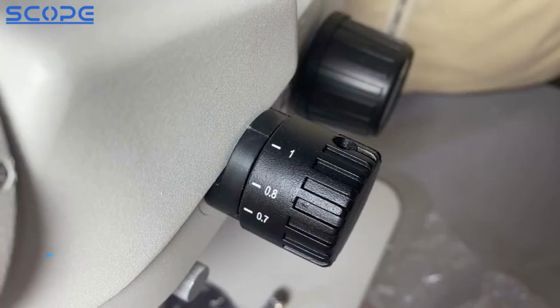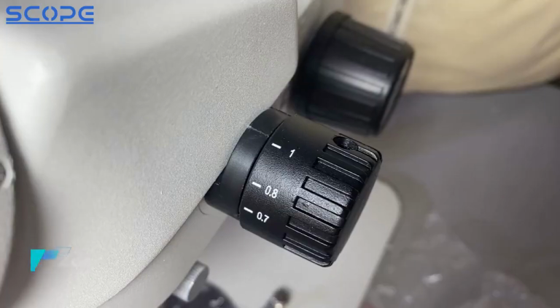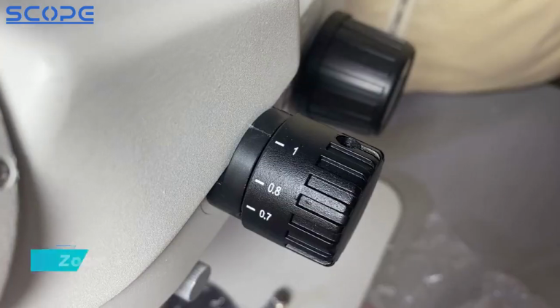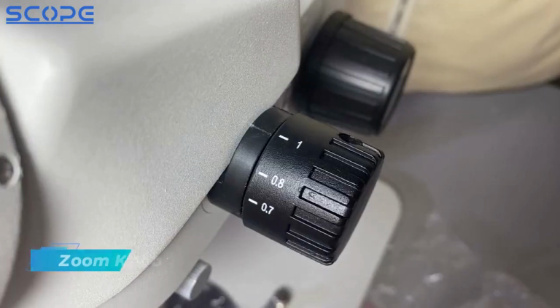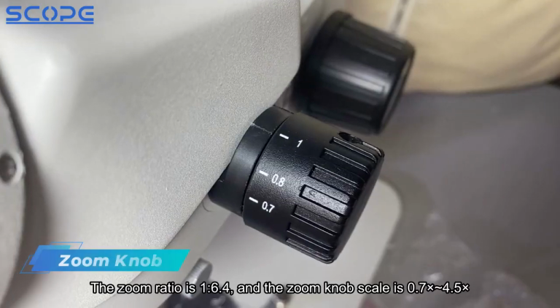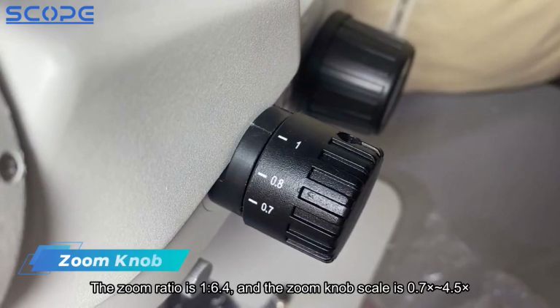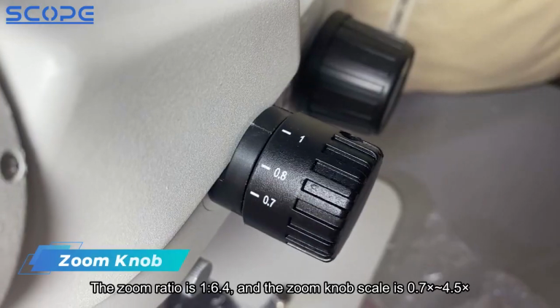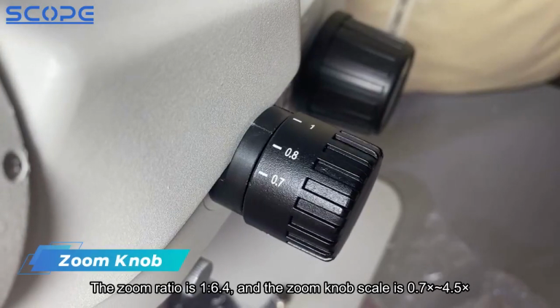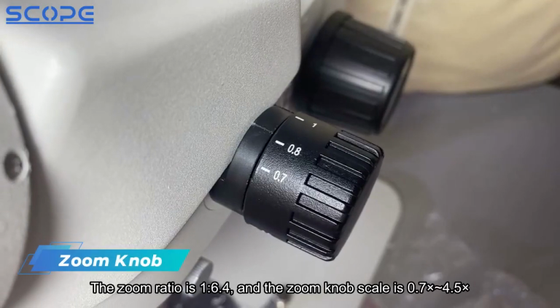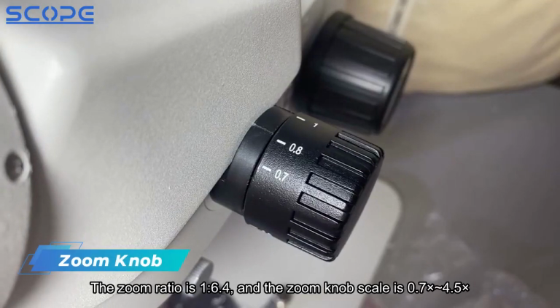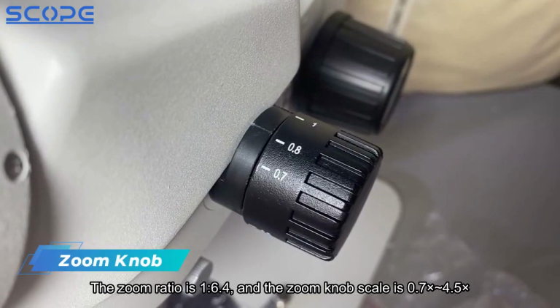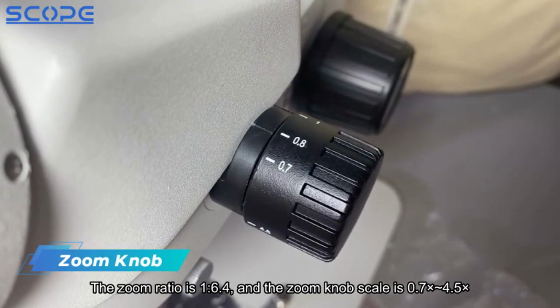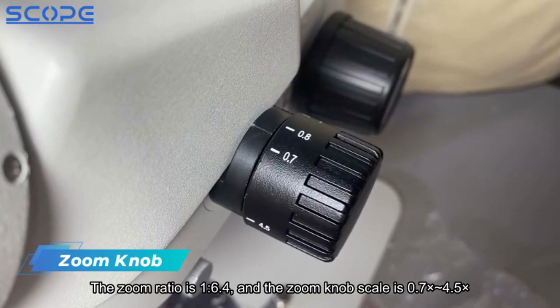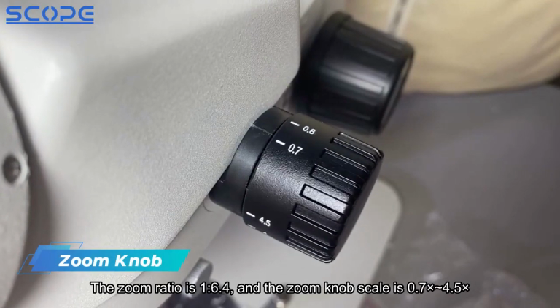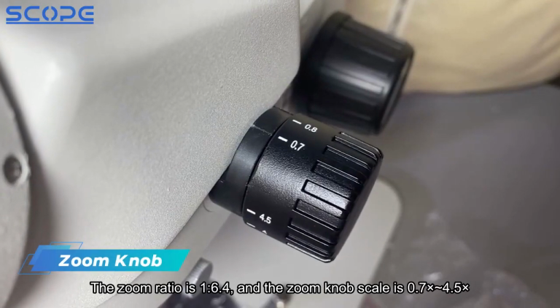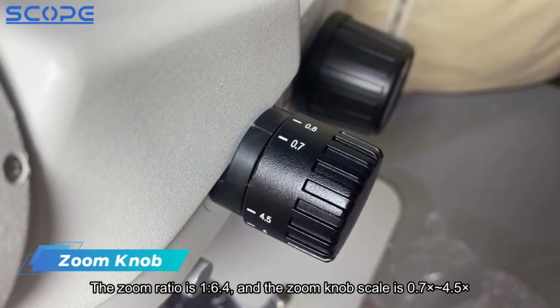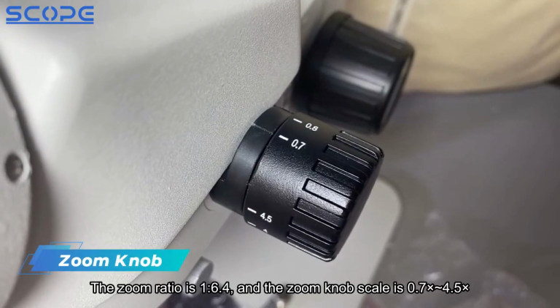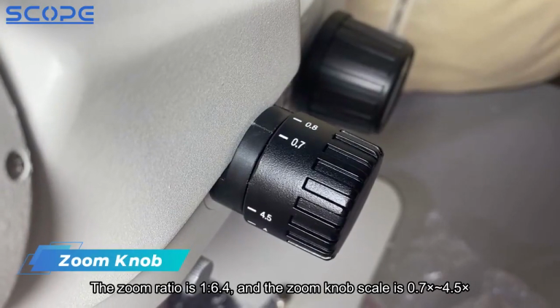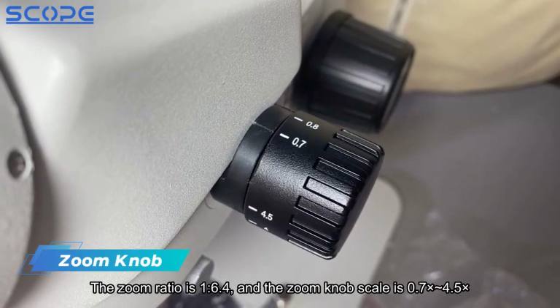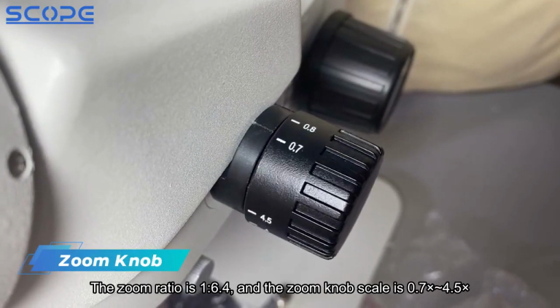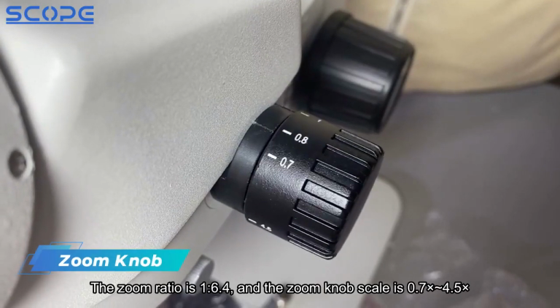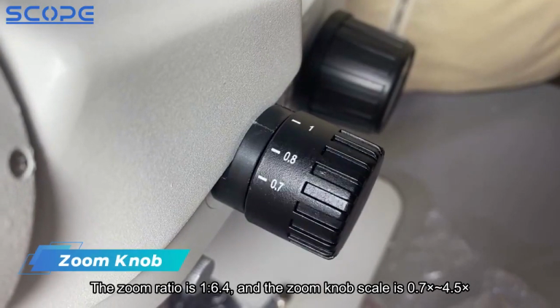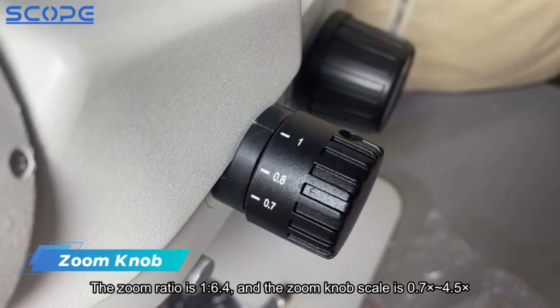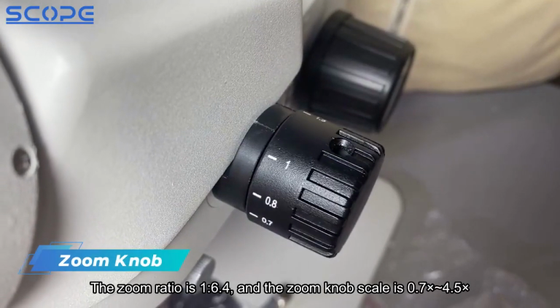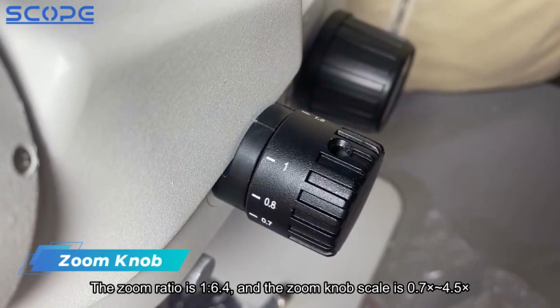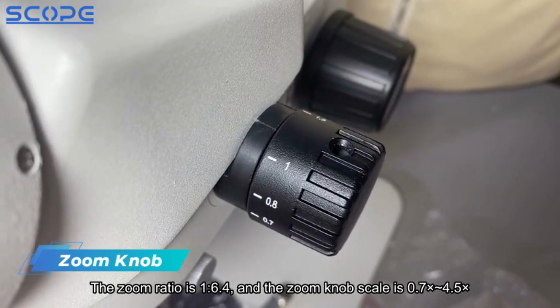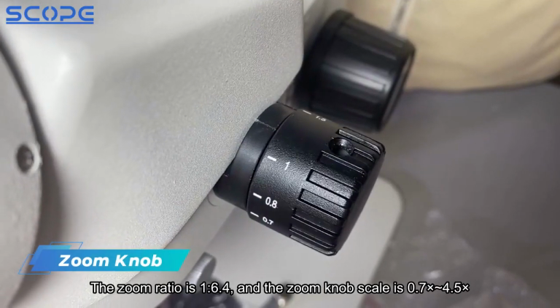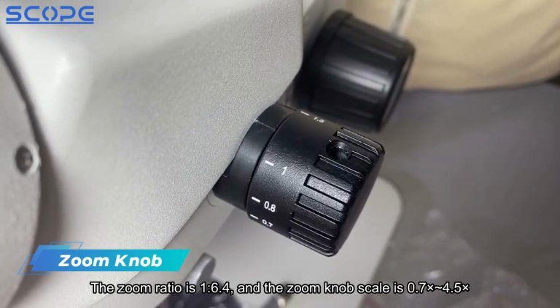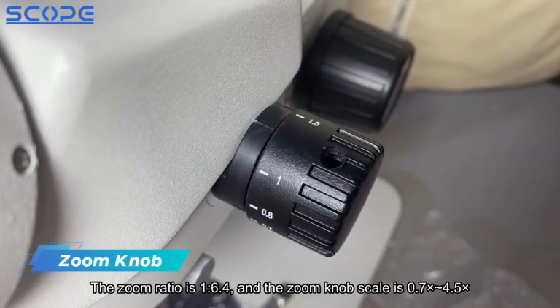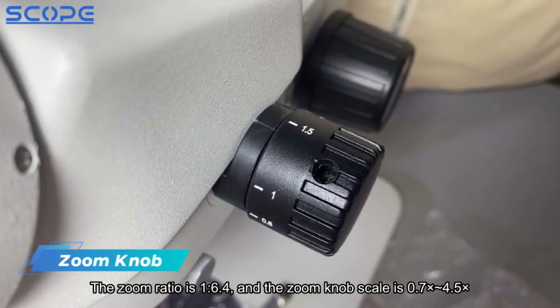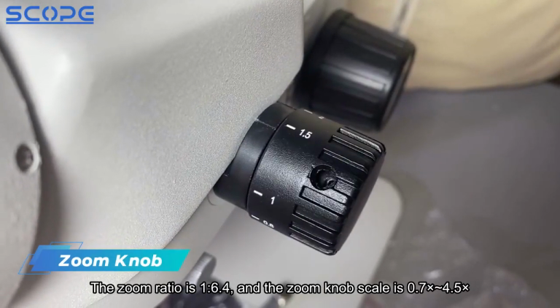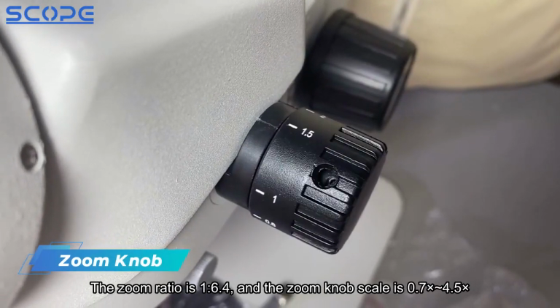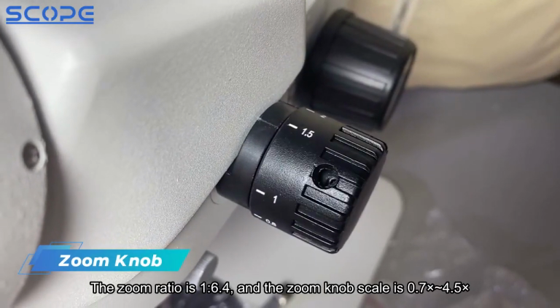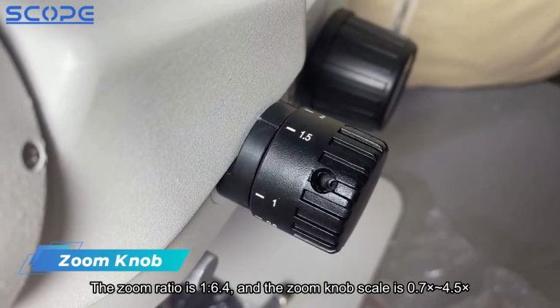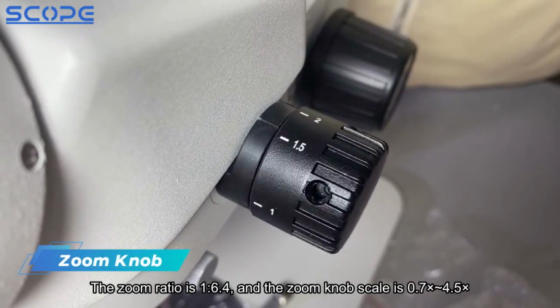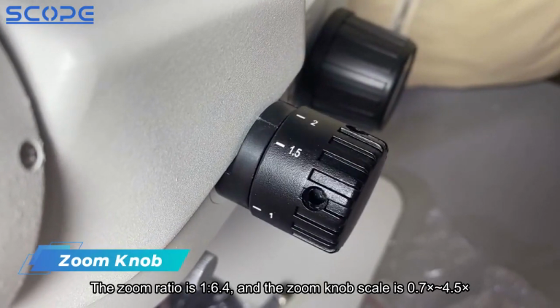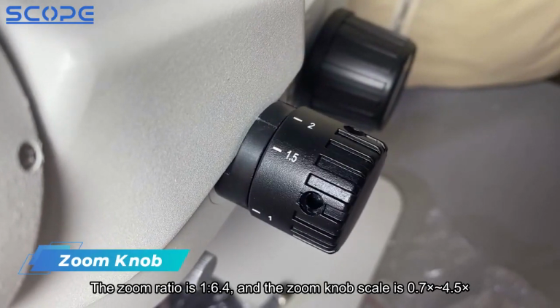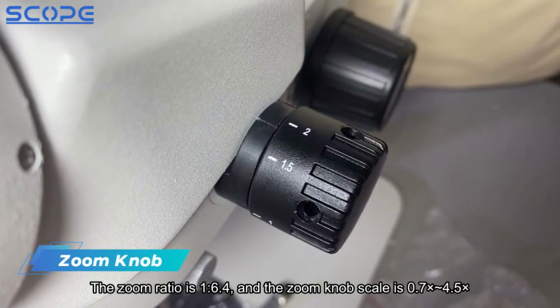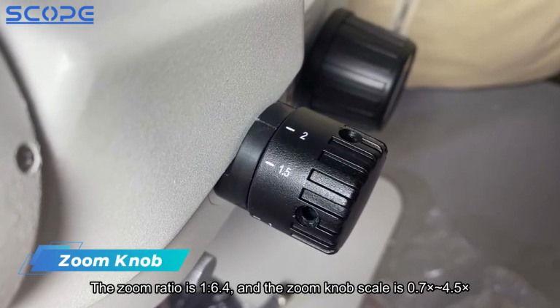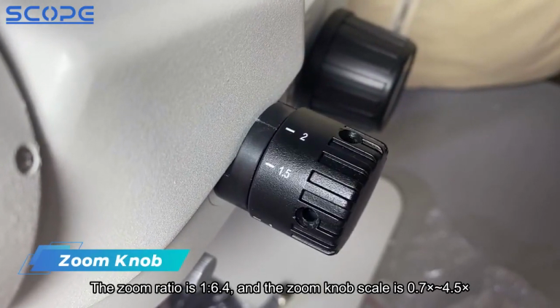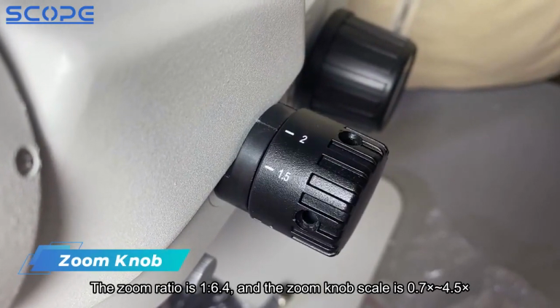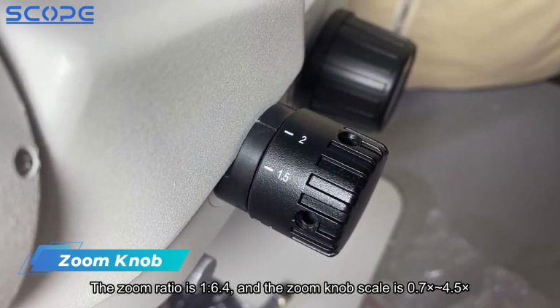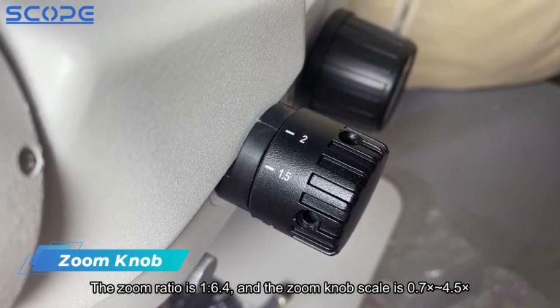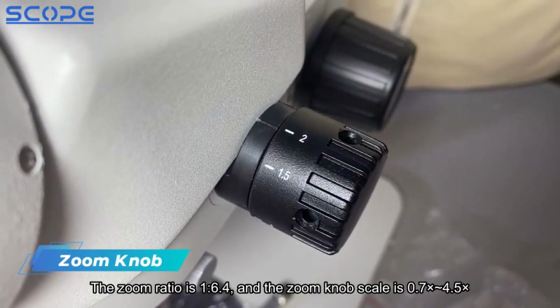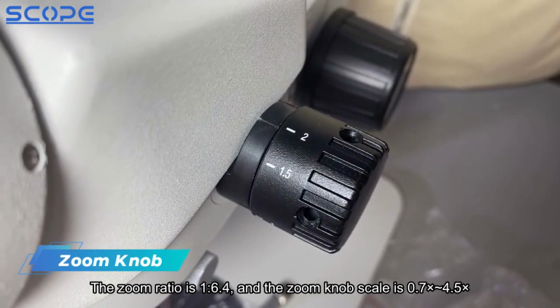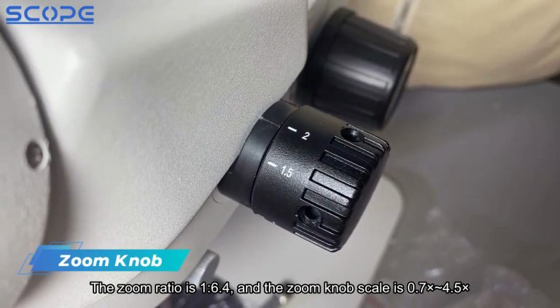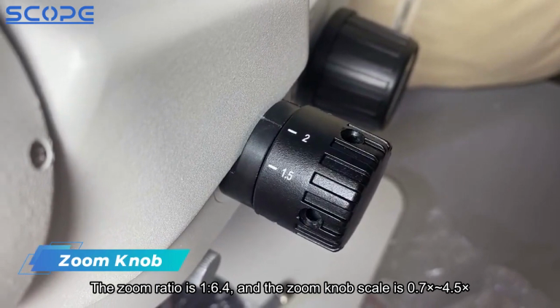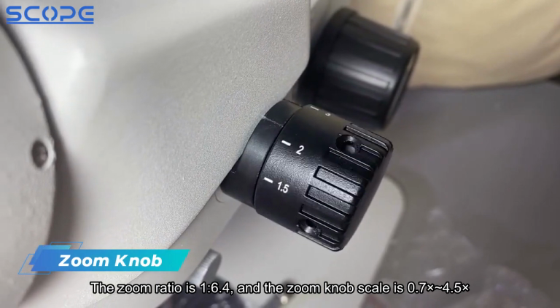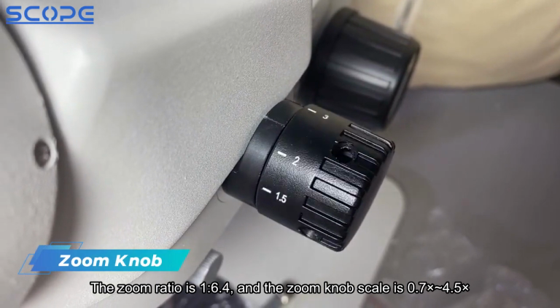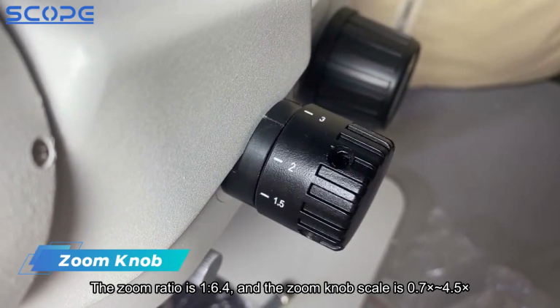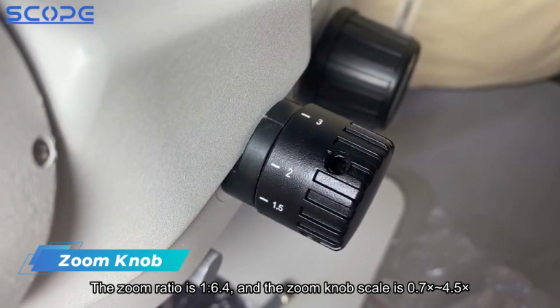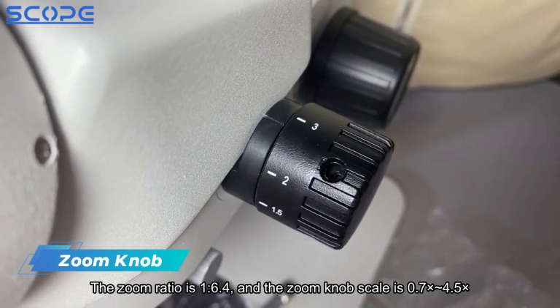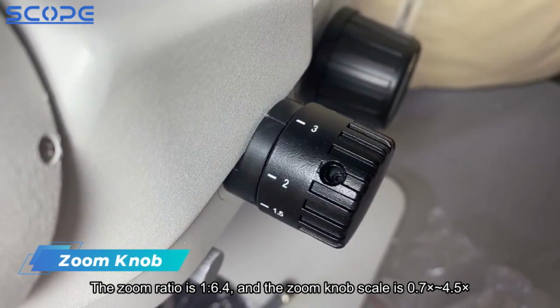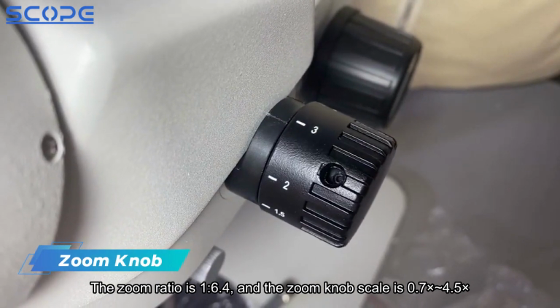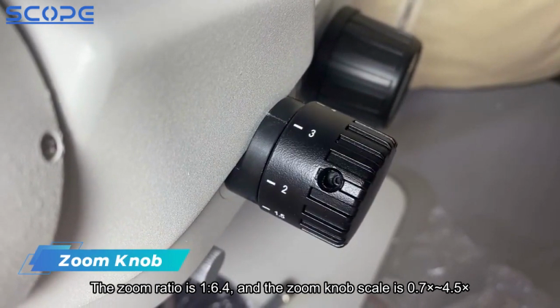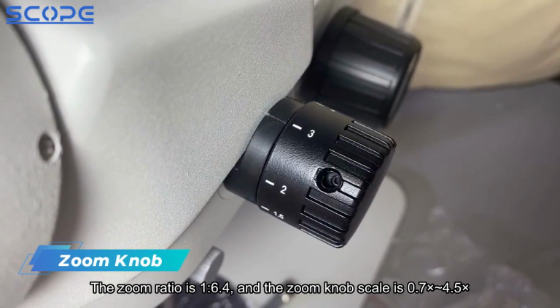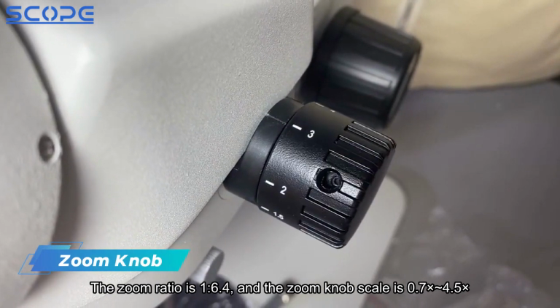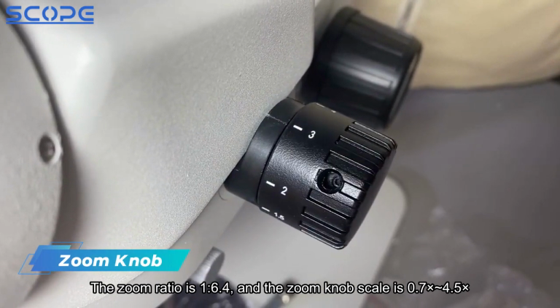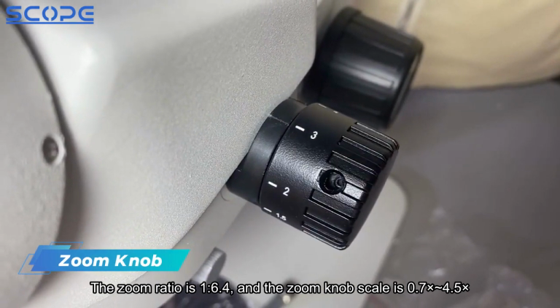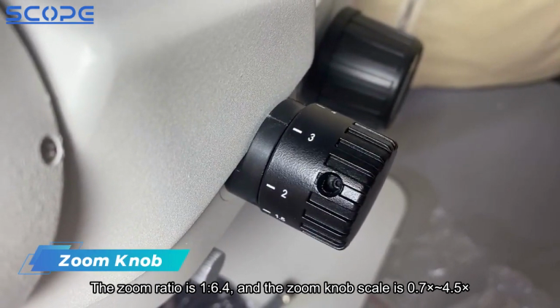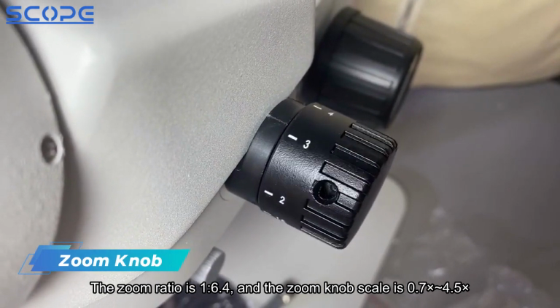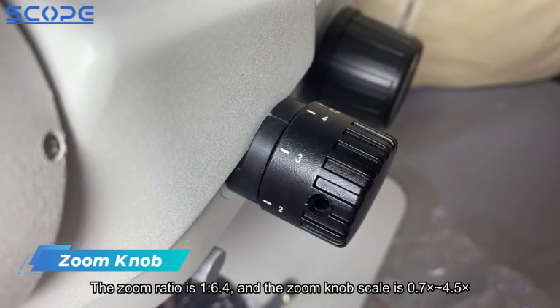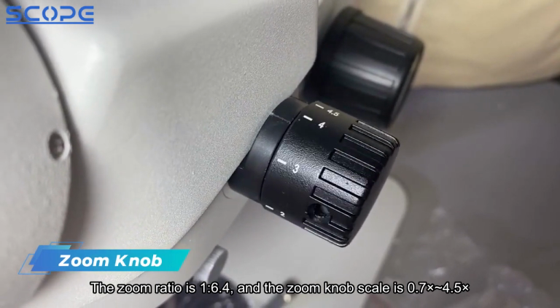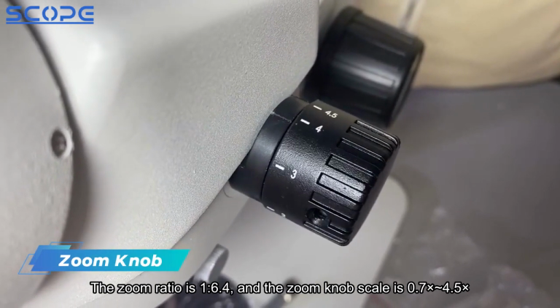The zoom ratio is 1:6.4, and the zoom knob scale ranges from 0.7x to 4.5x.